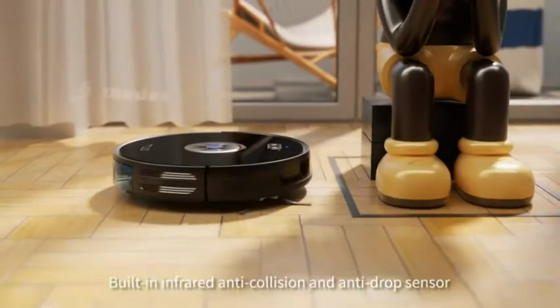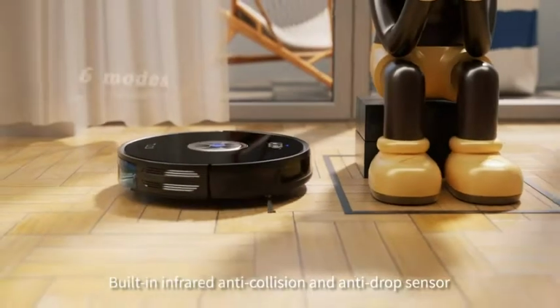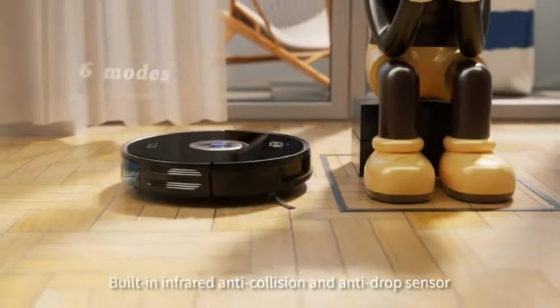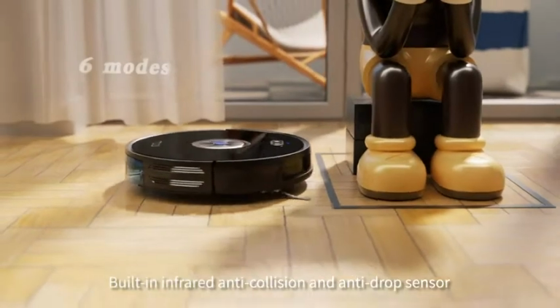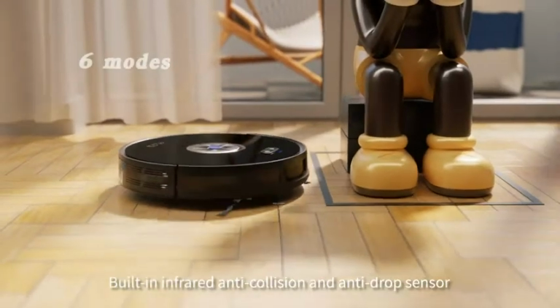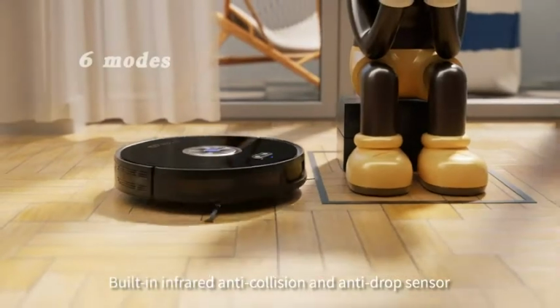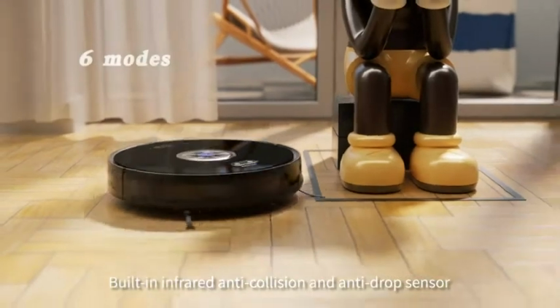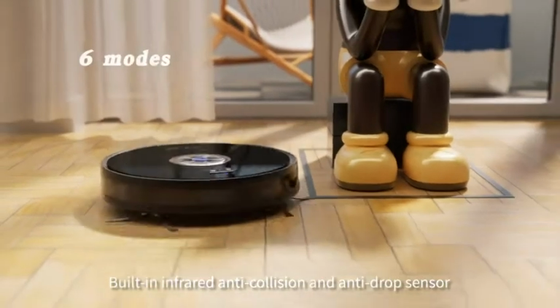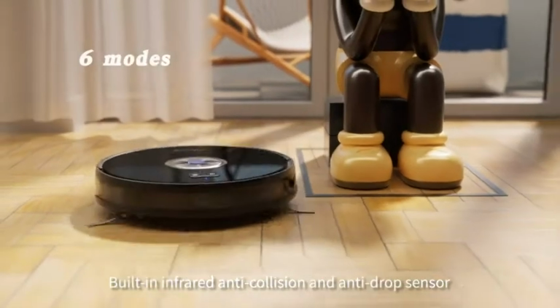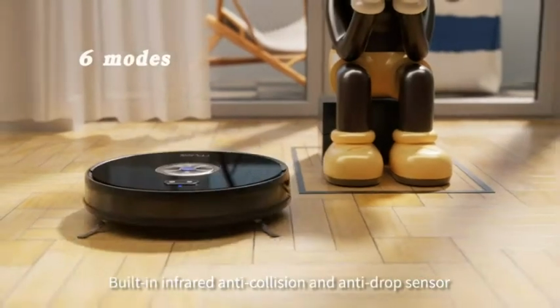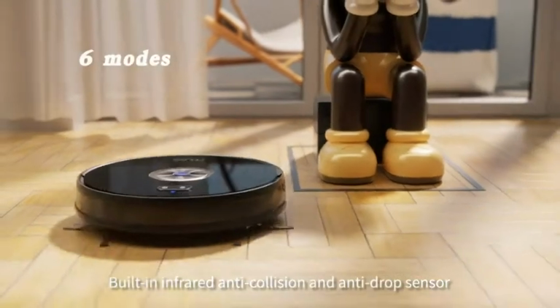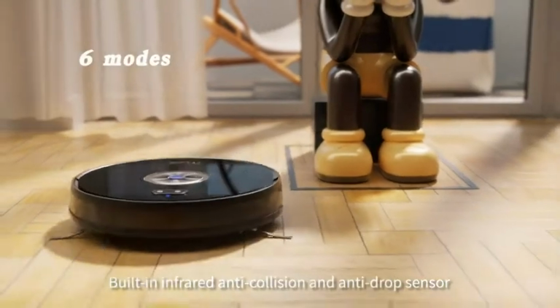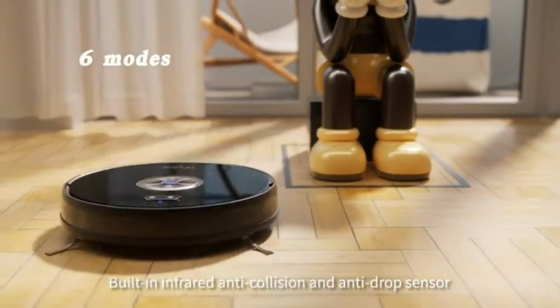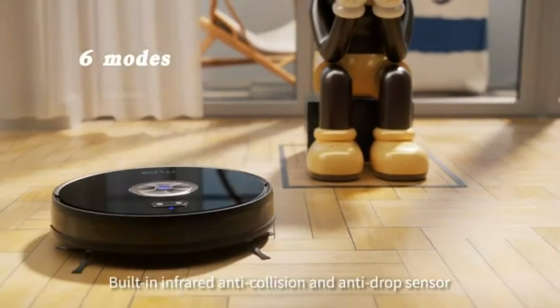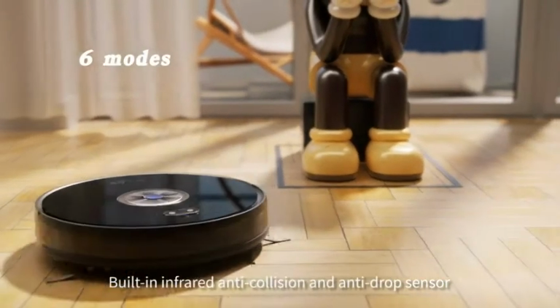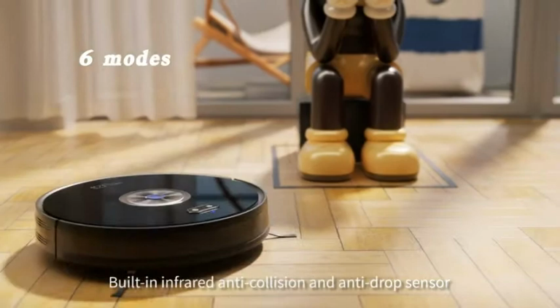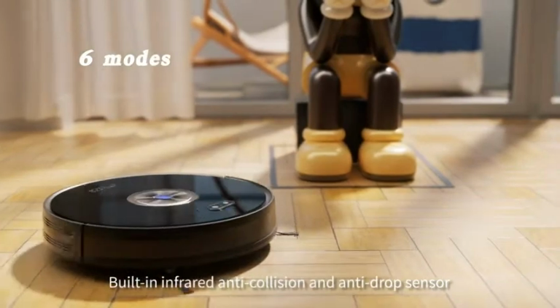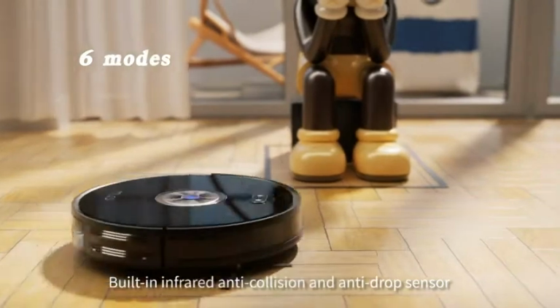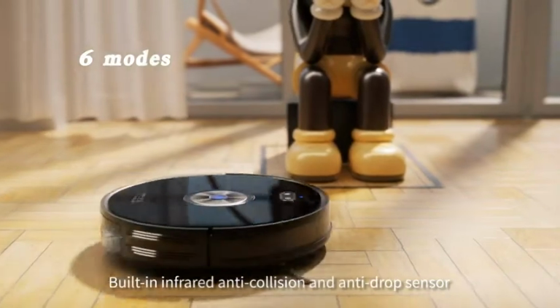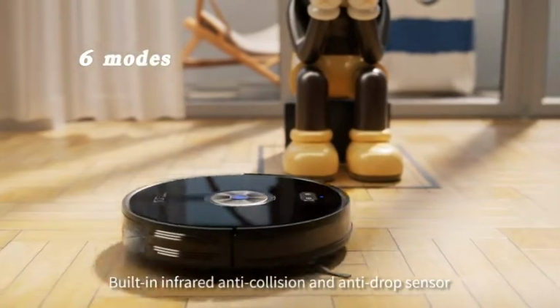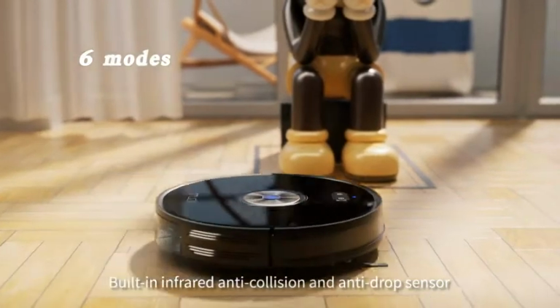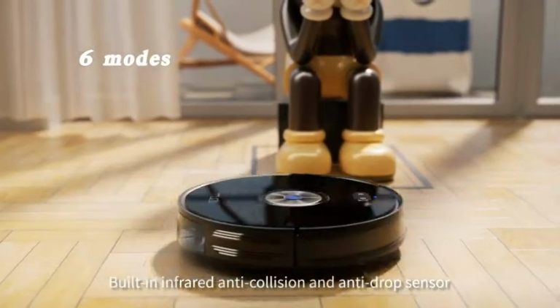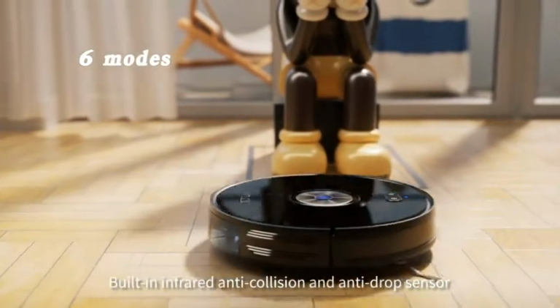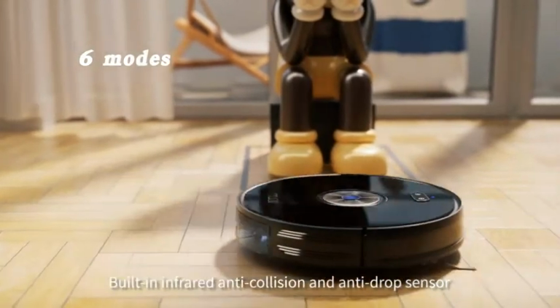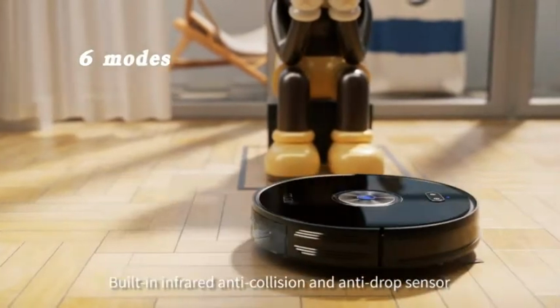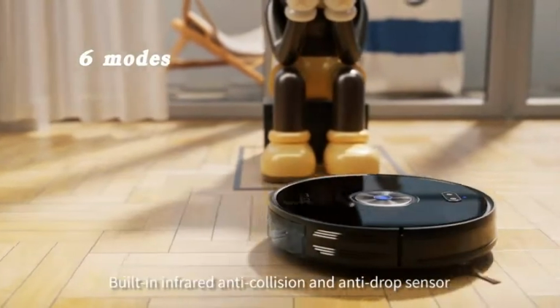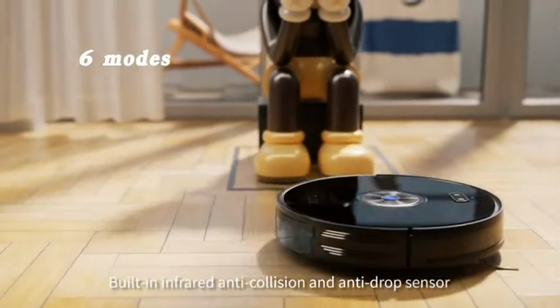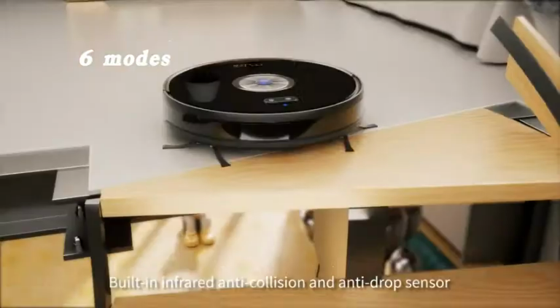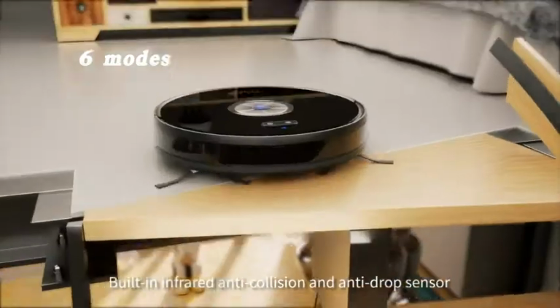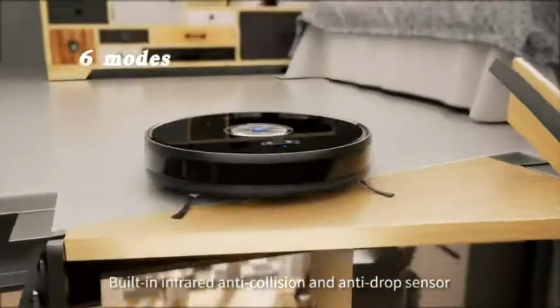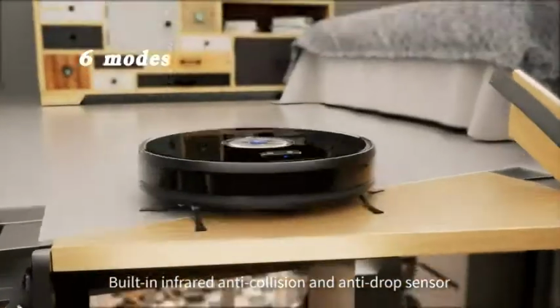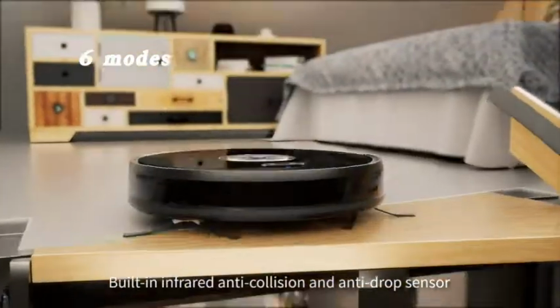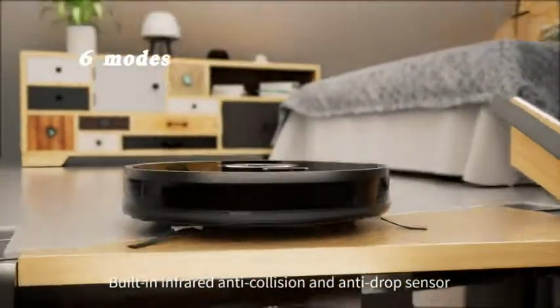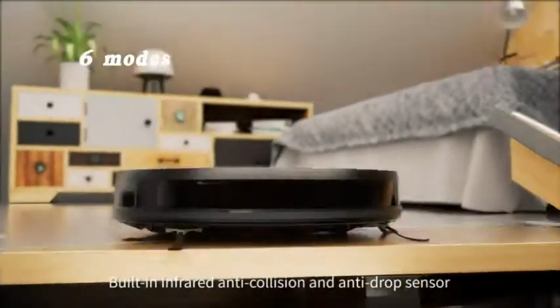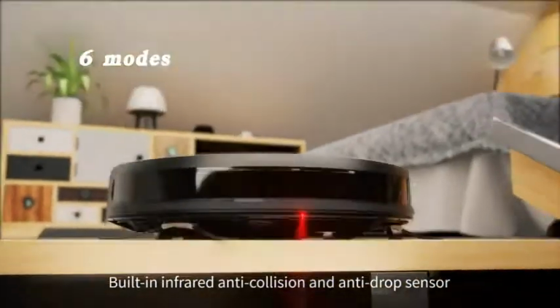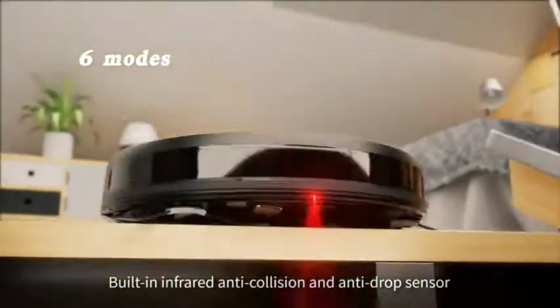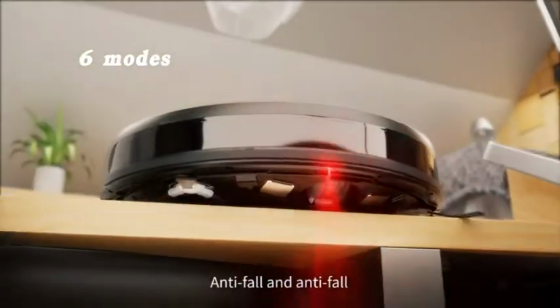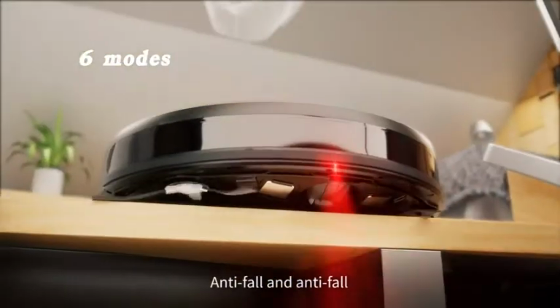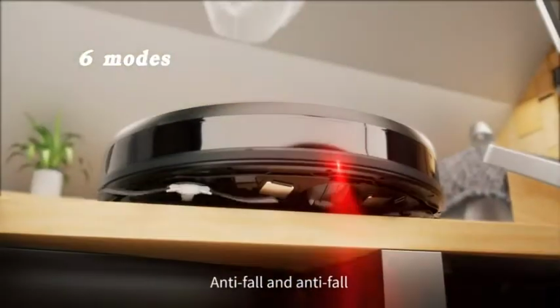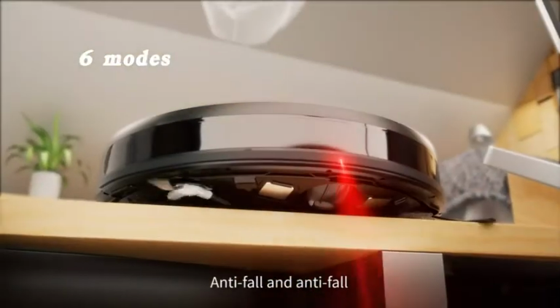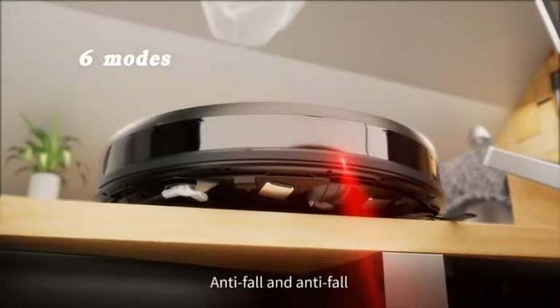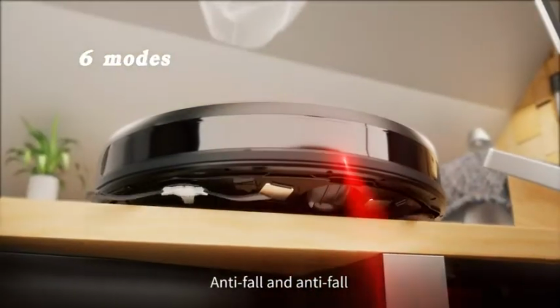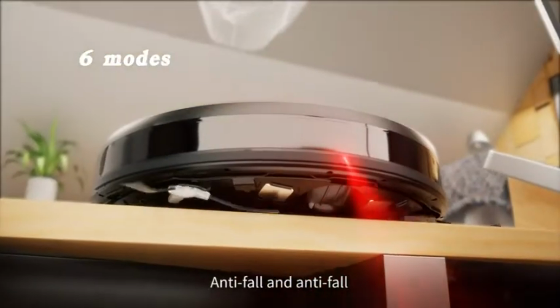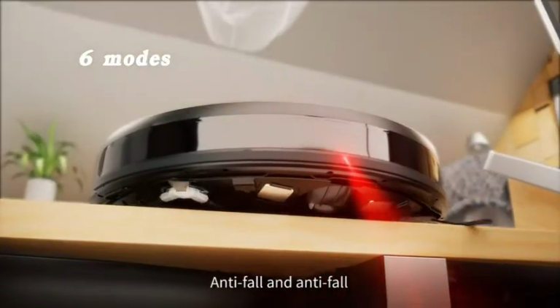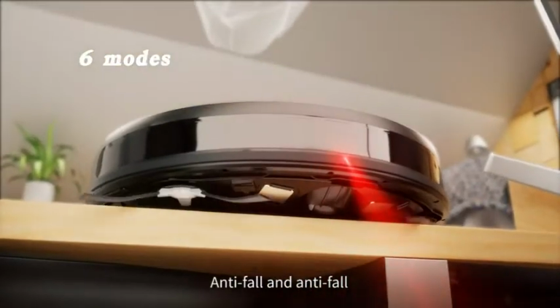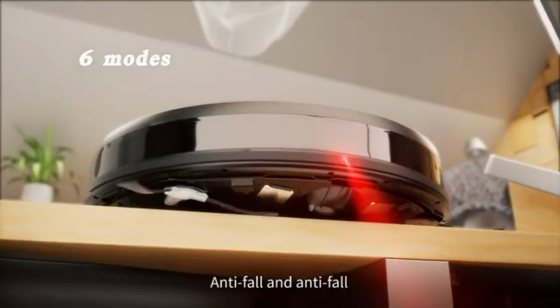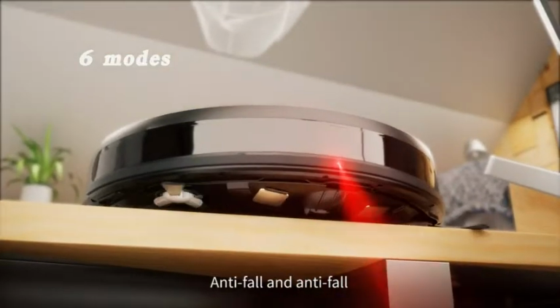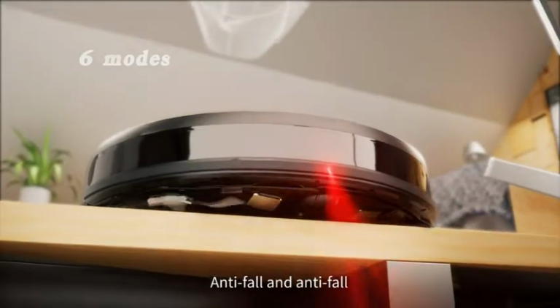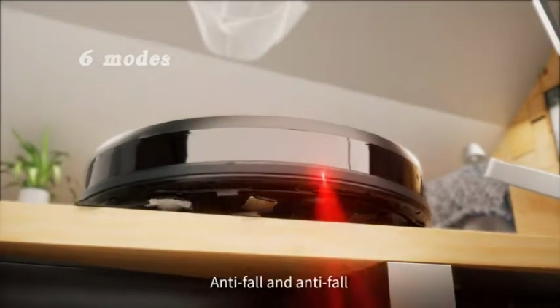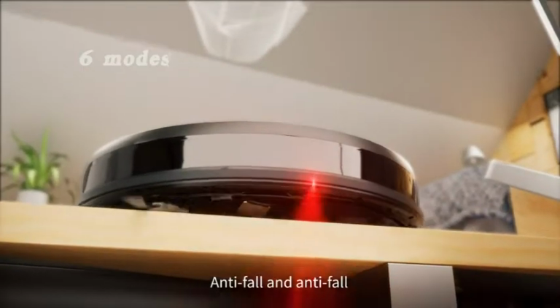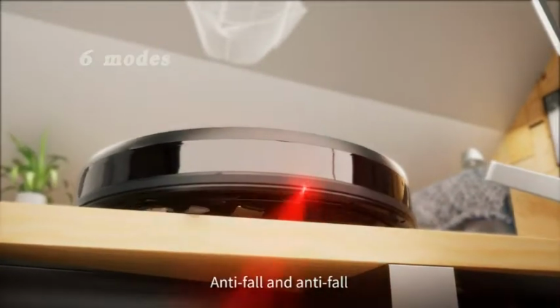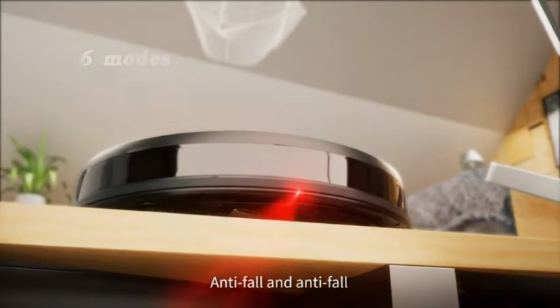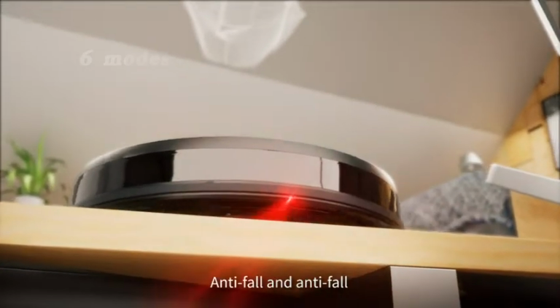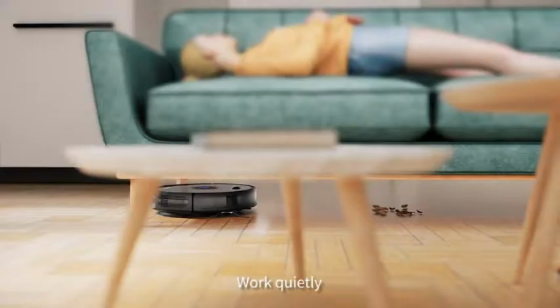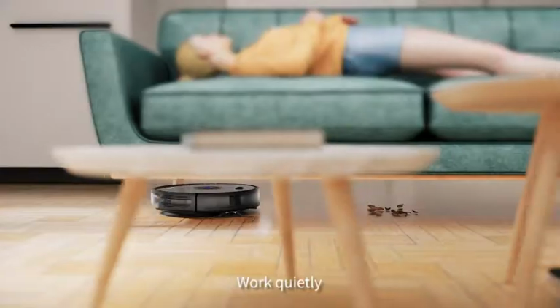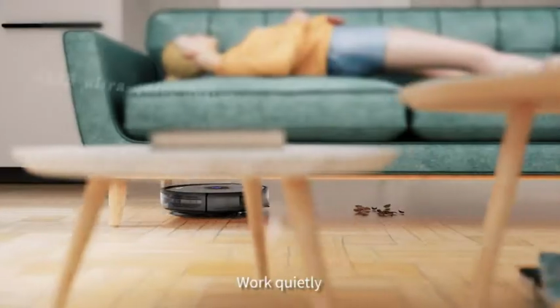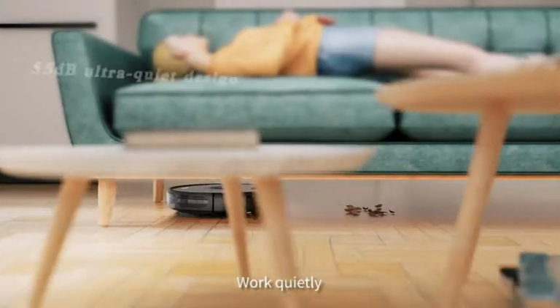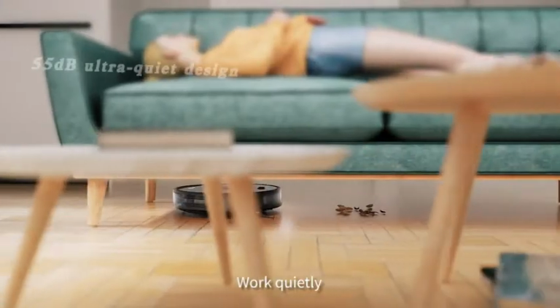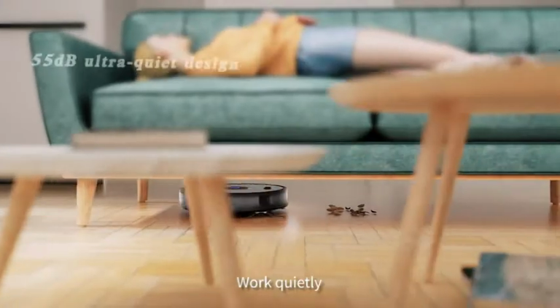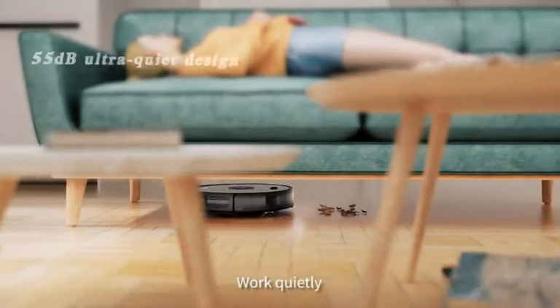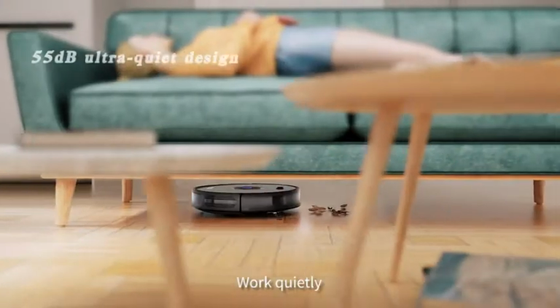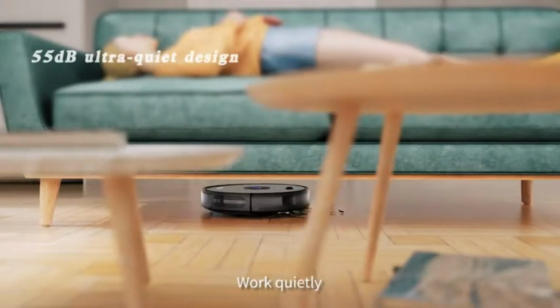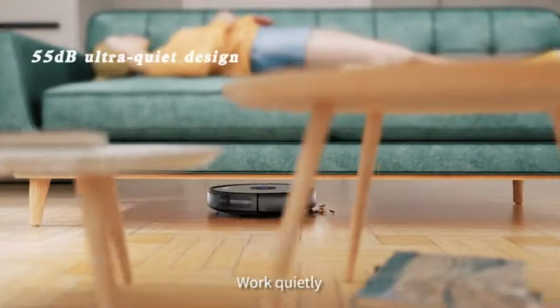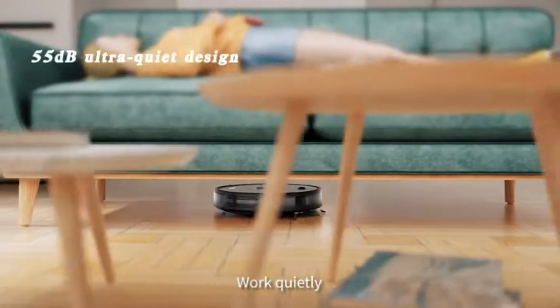Built-in infrared anti-collision and anti-drop sensor, anti-fall and anti-fall protection, works quietly.